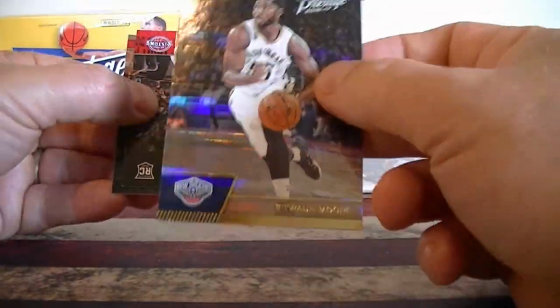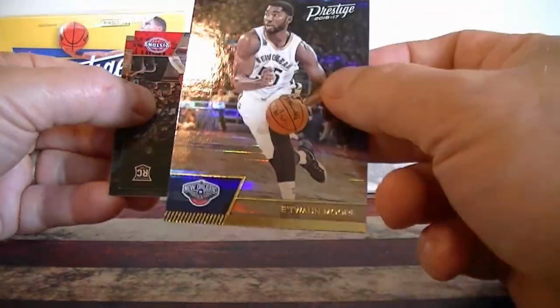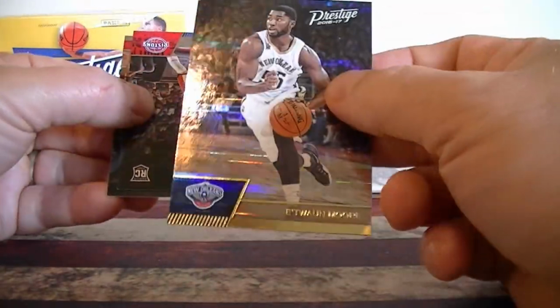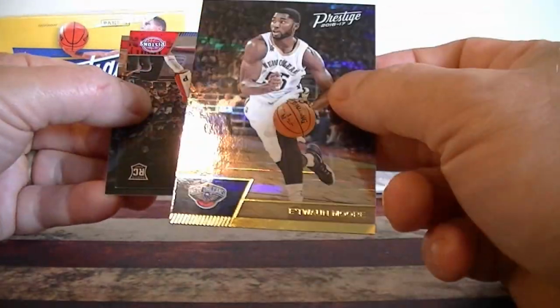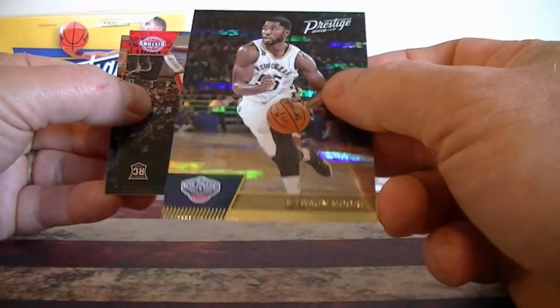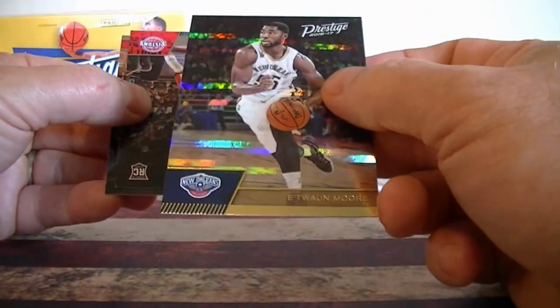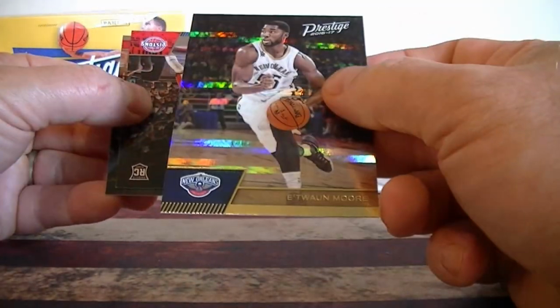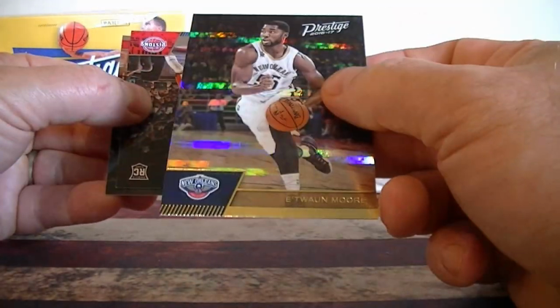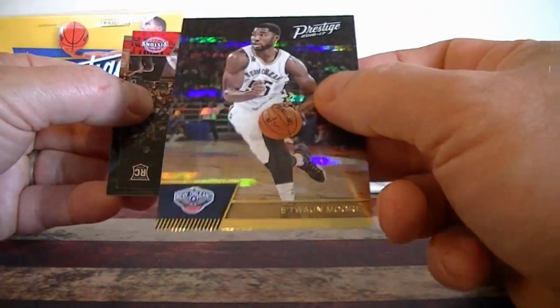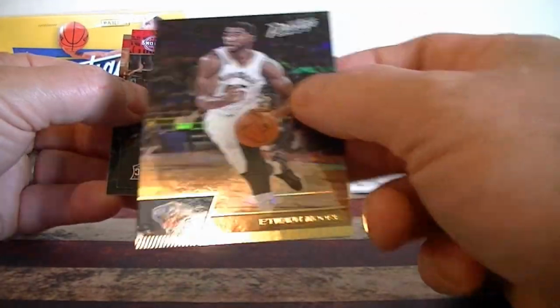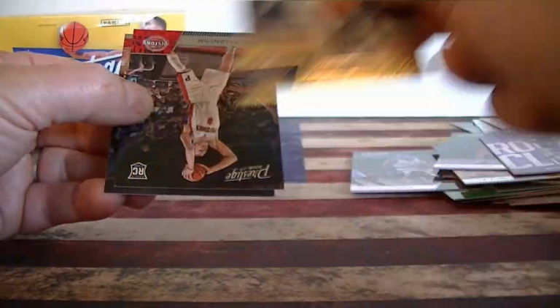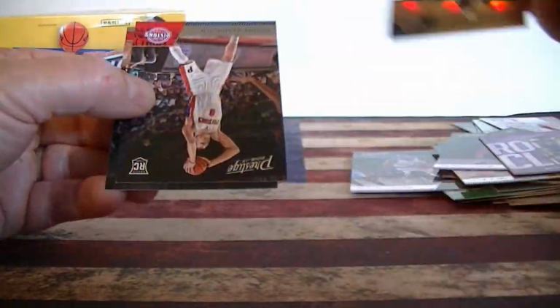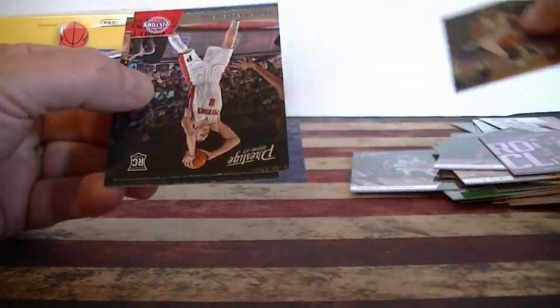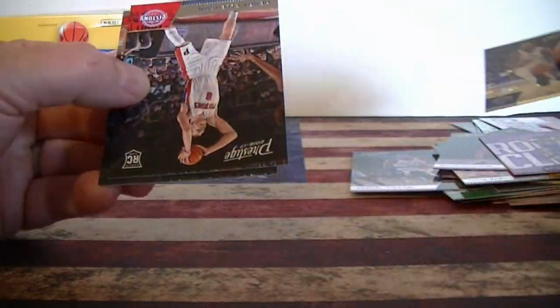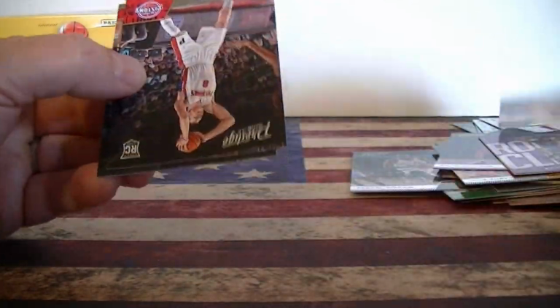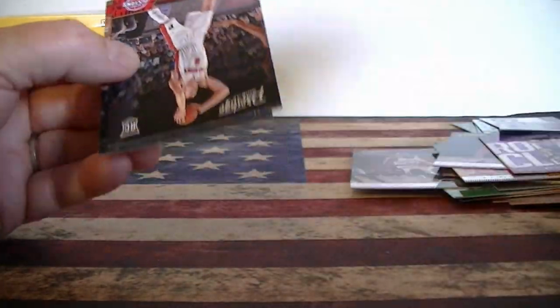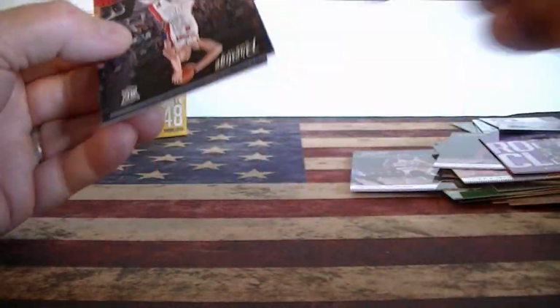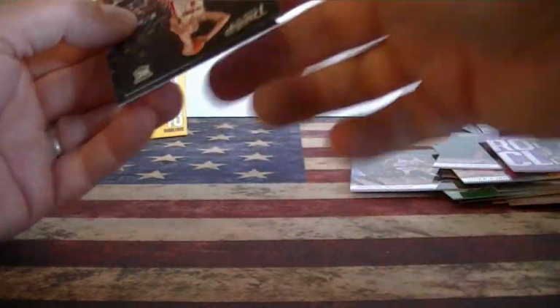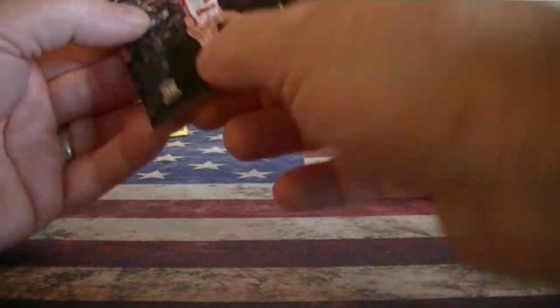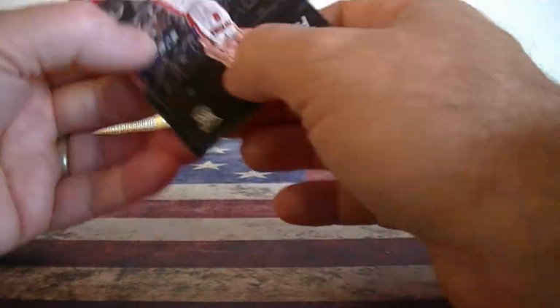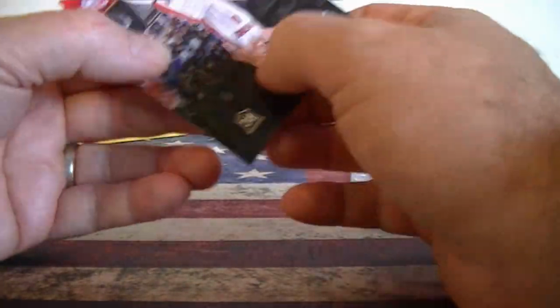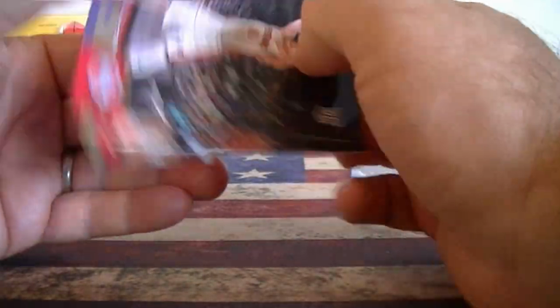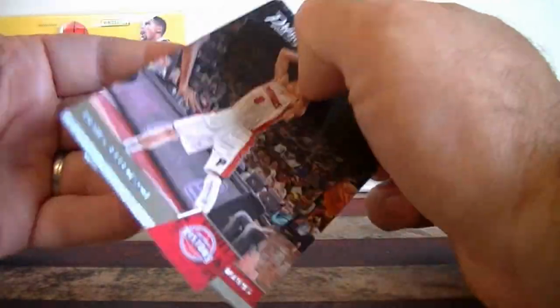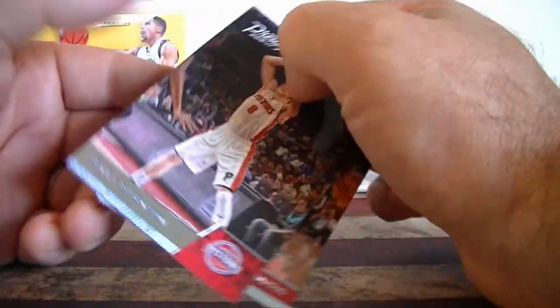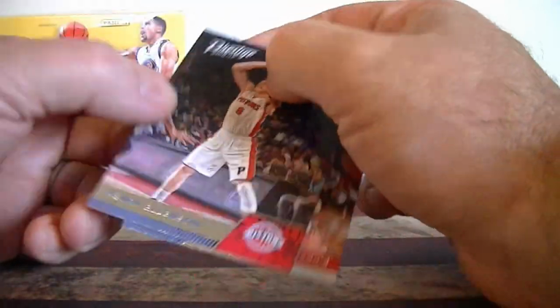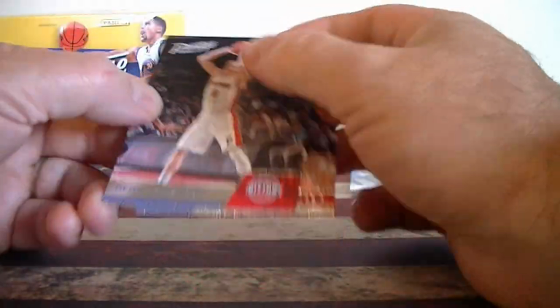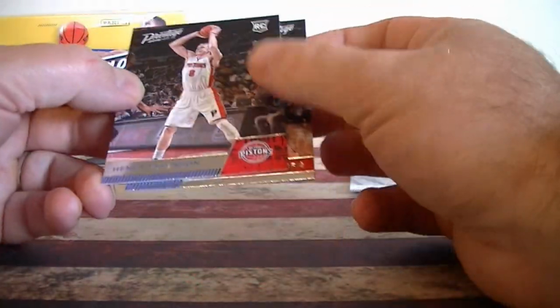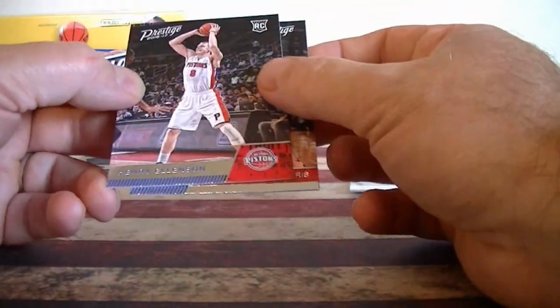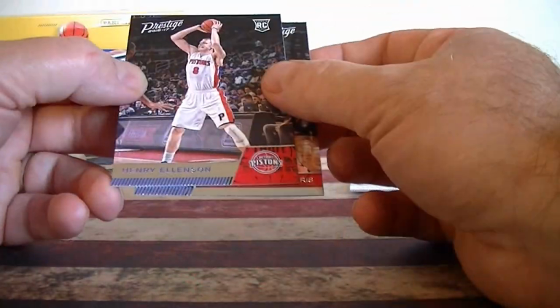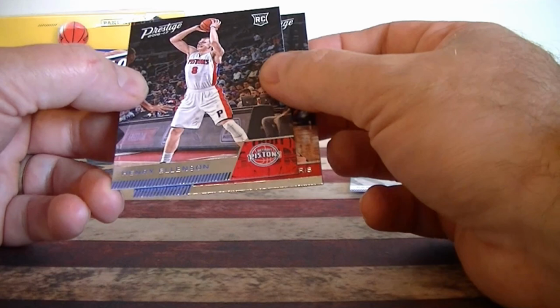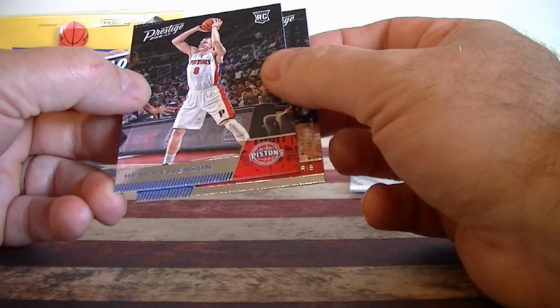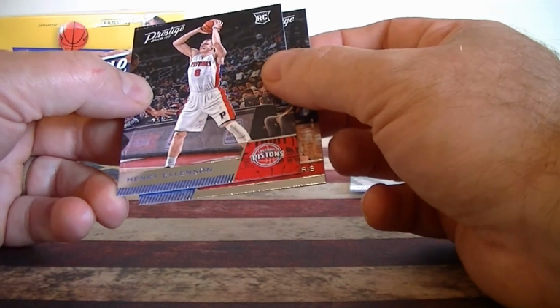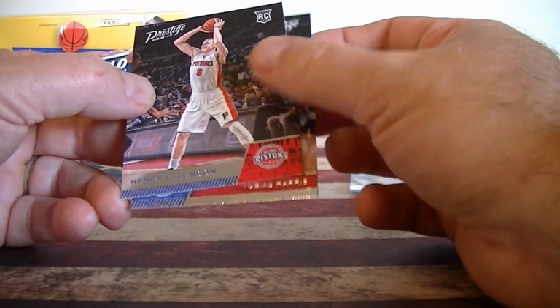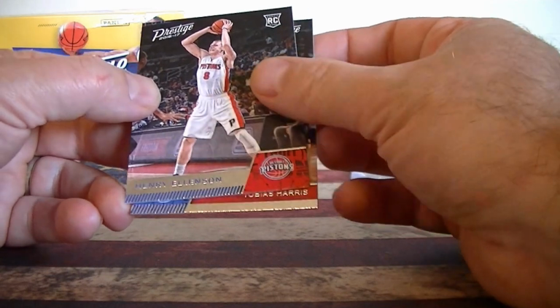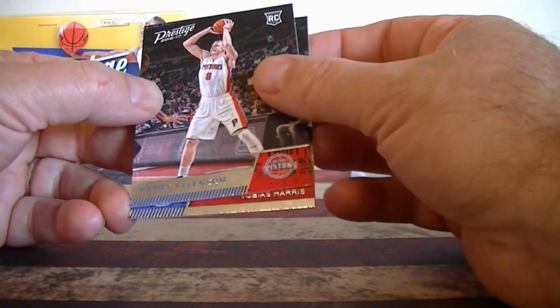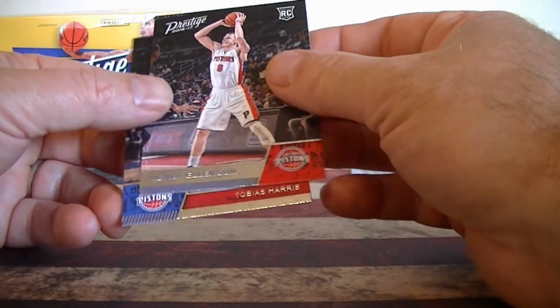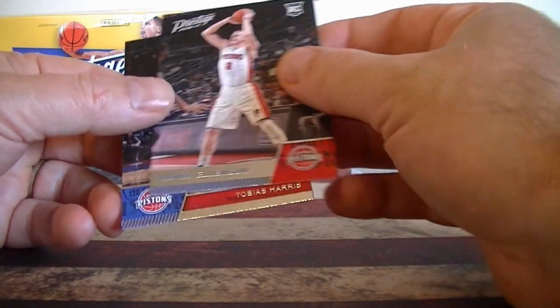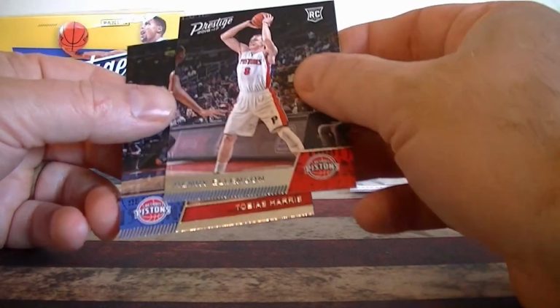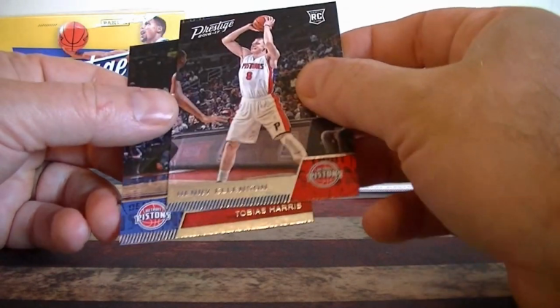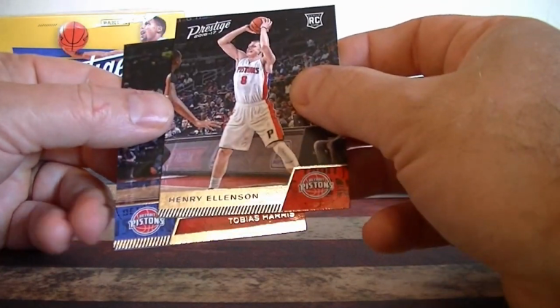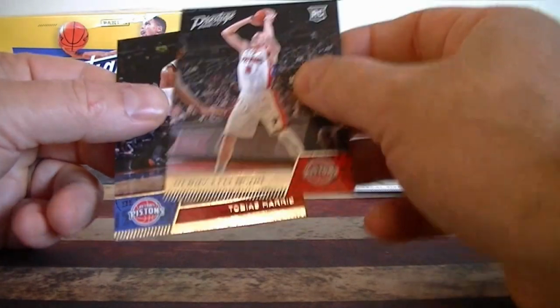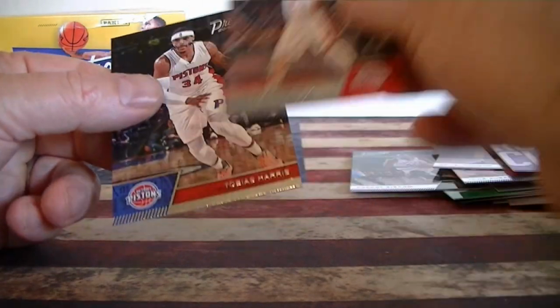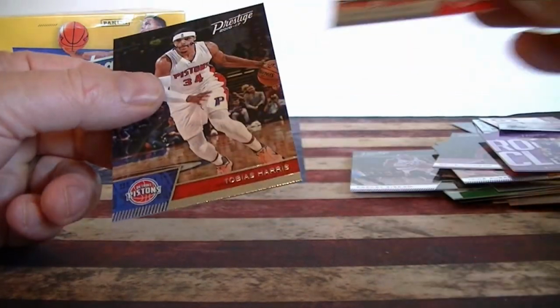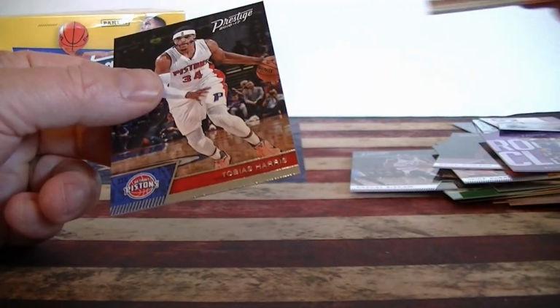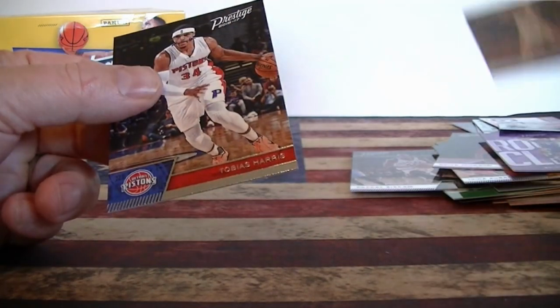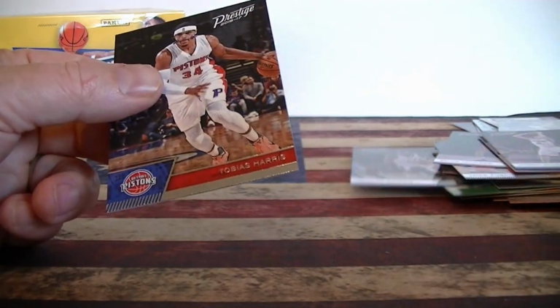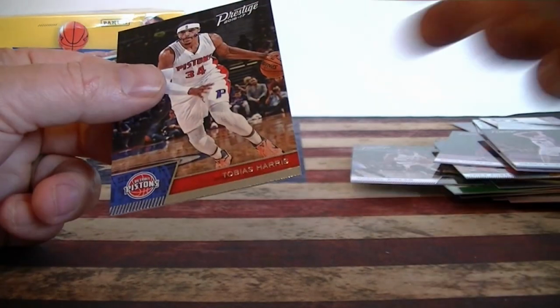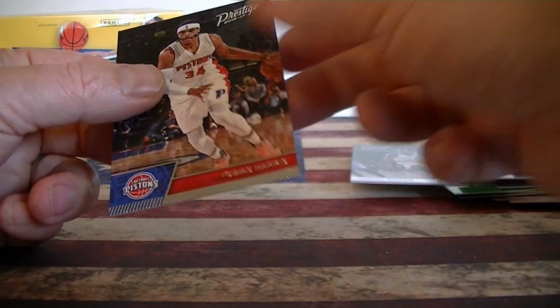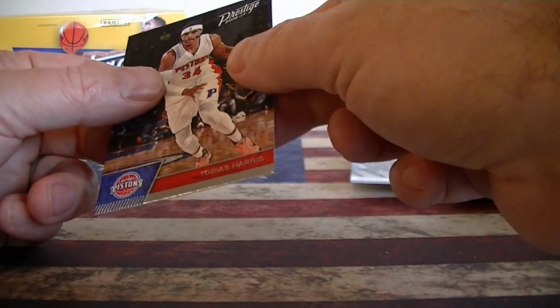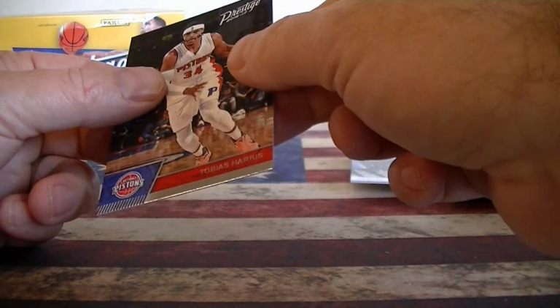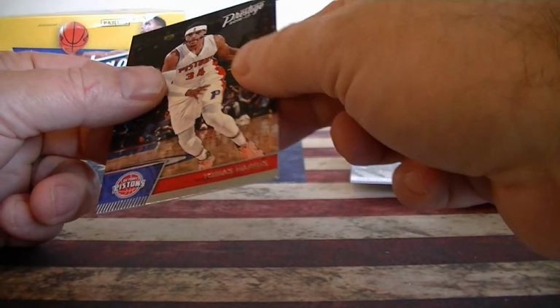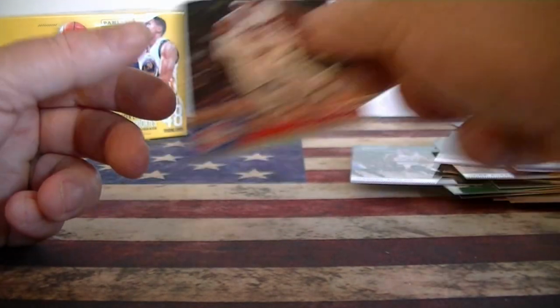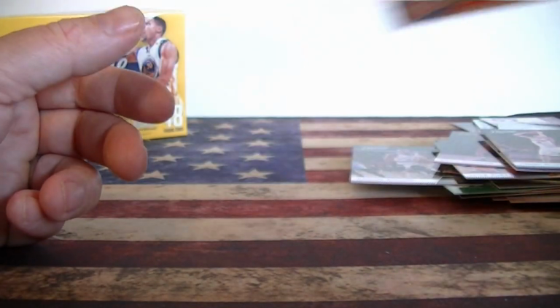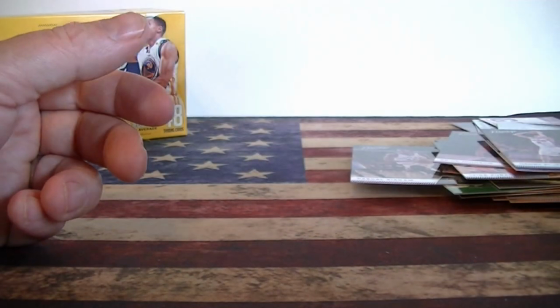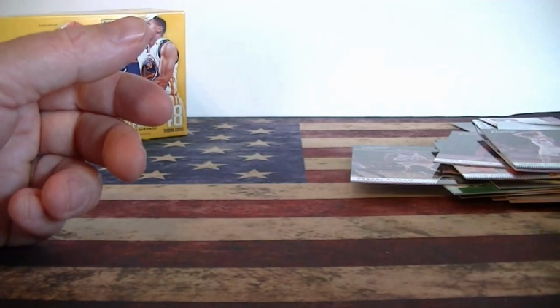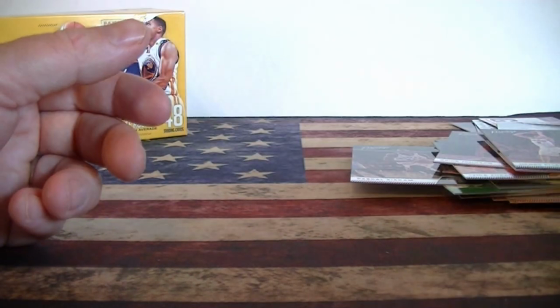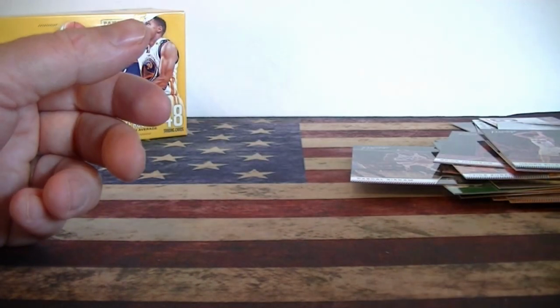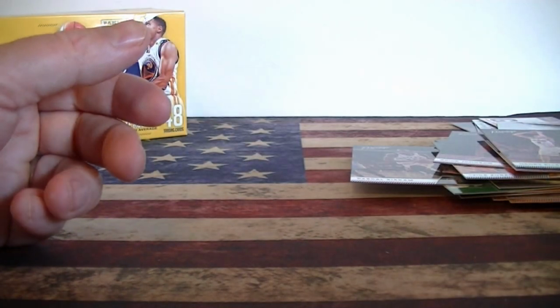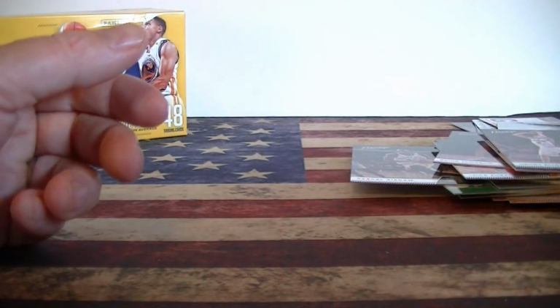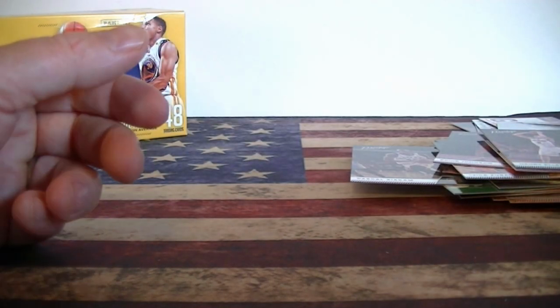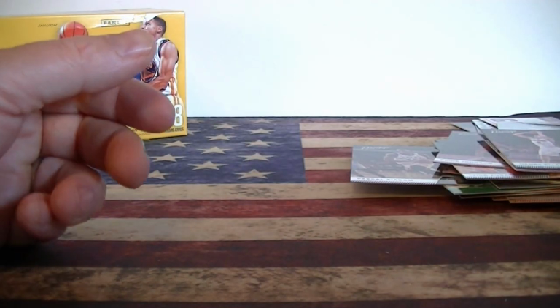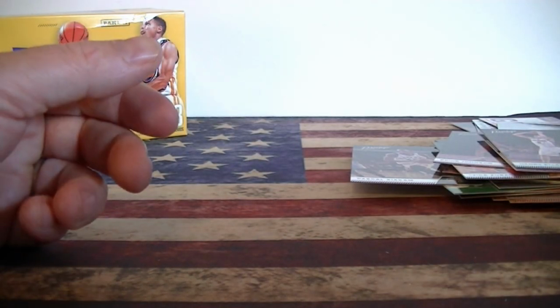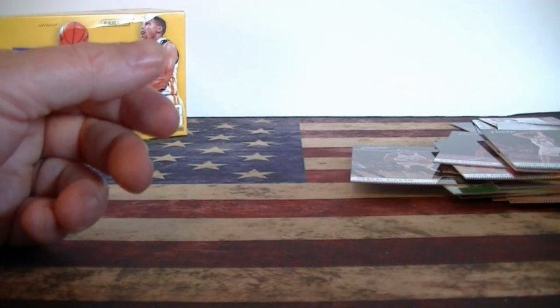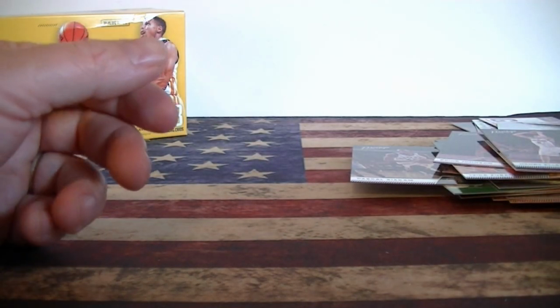Face forward — maybe the vets are face forward. Rookie card. And Harris. That's it.